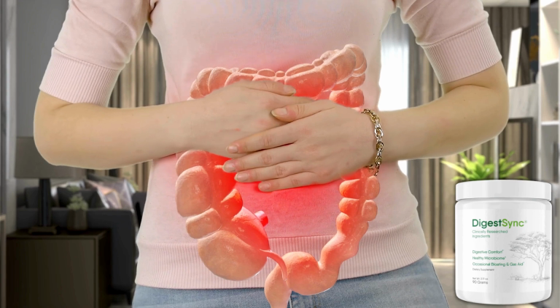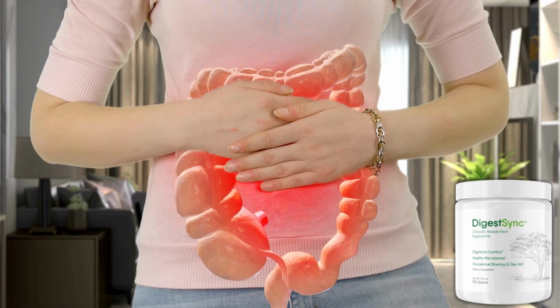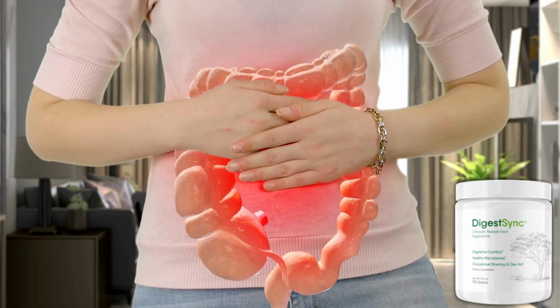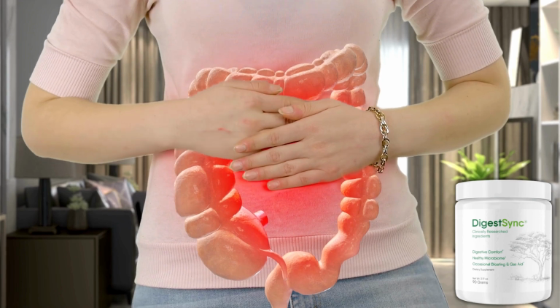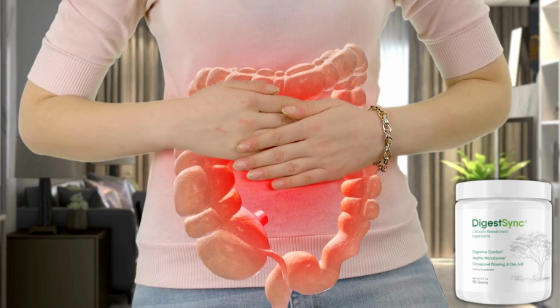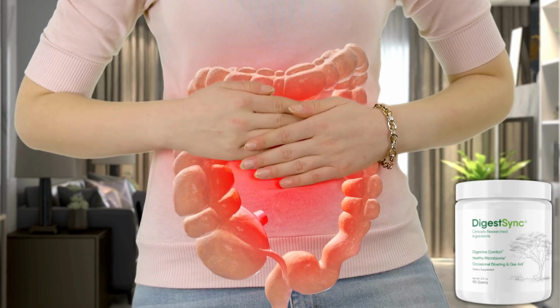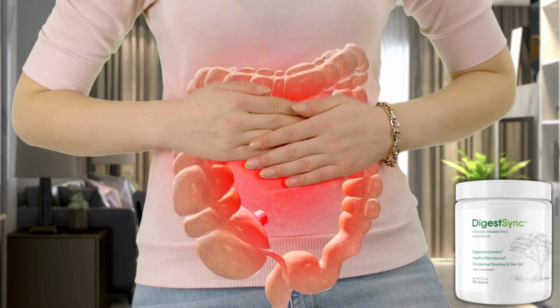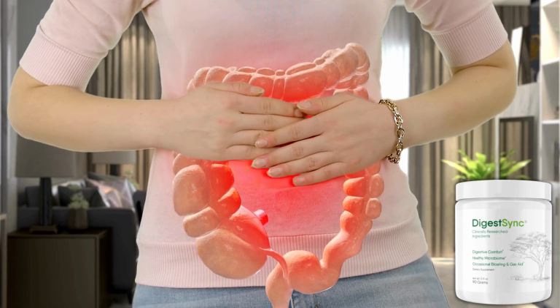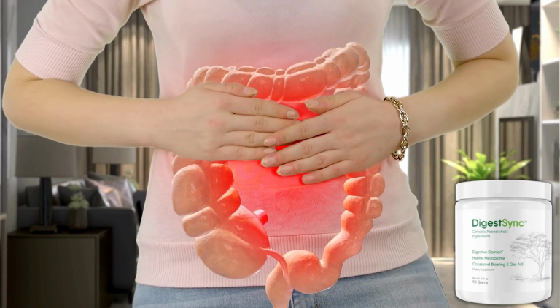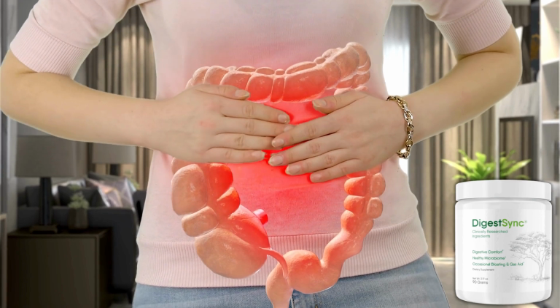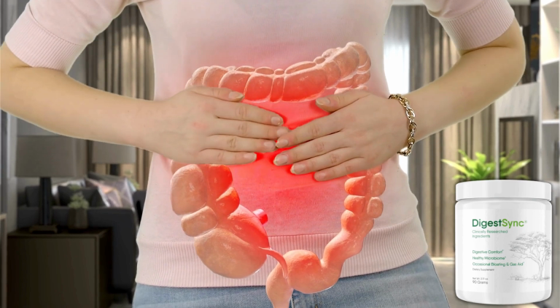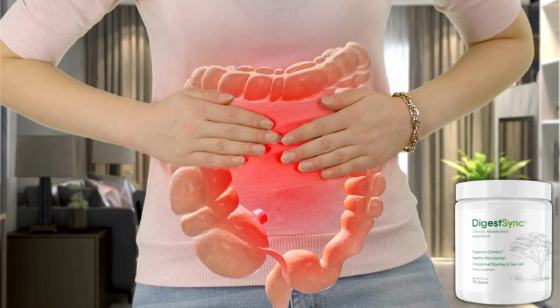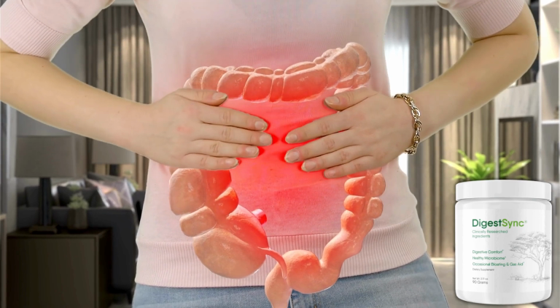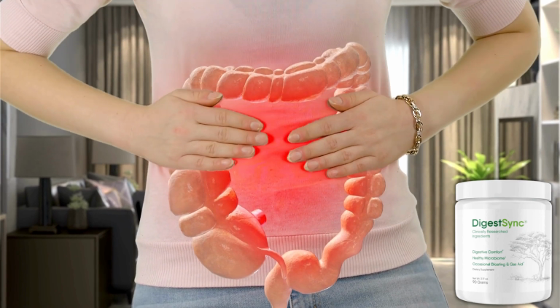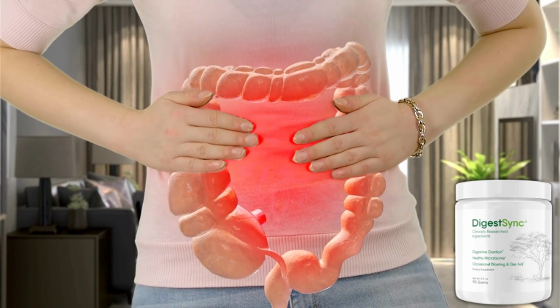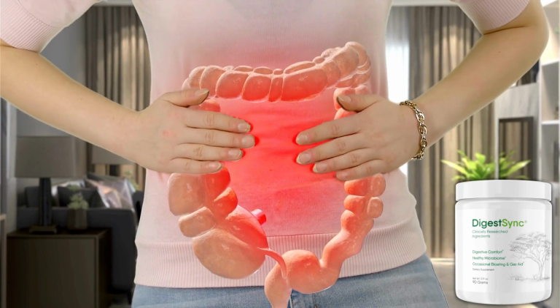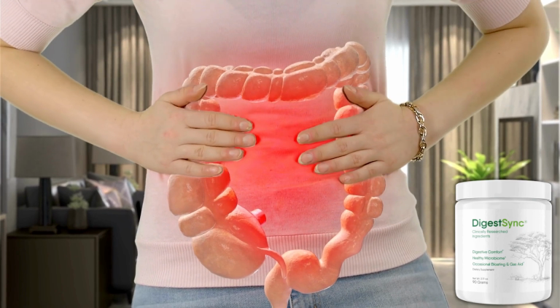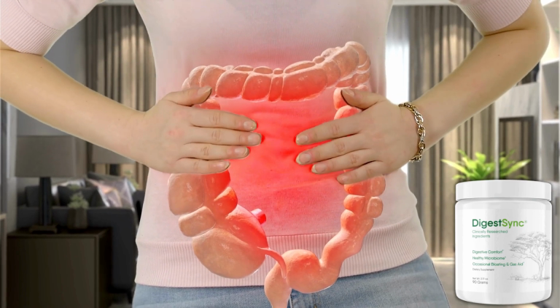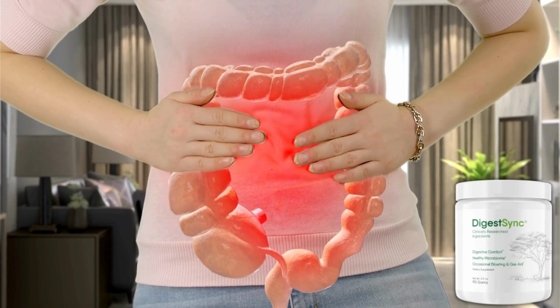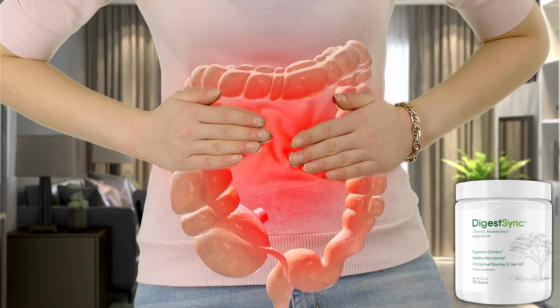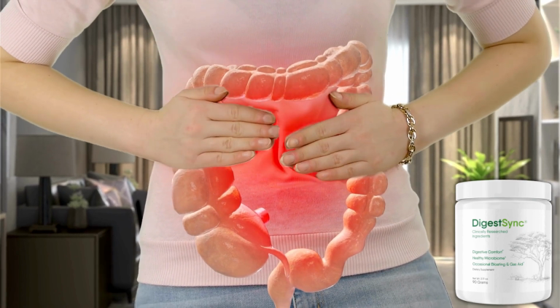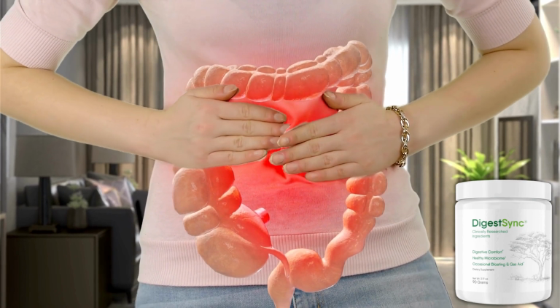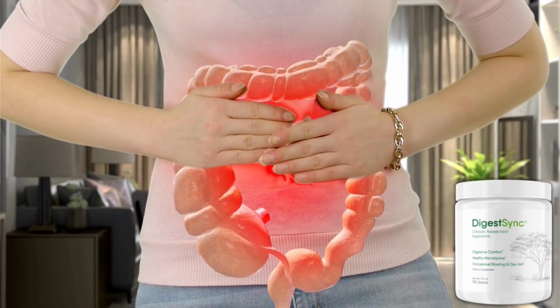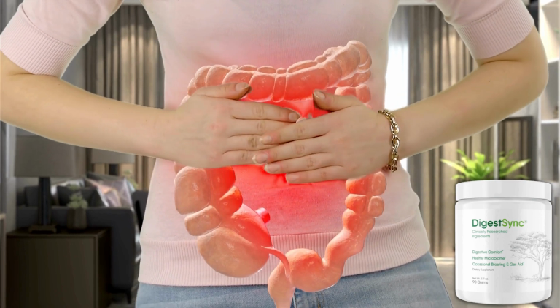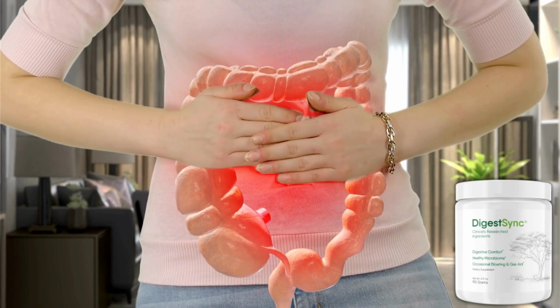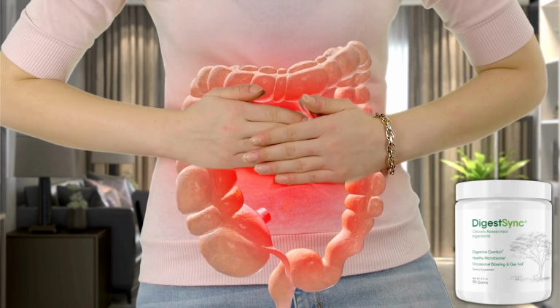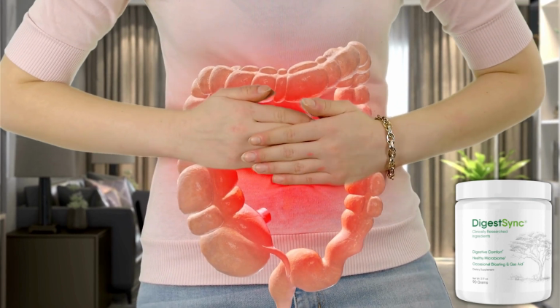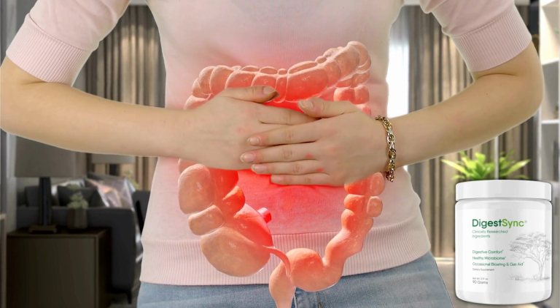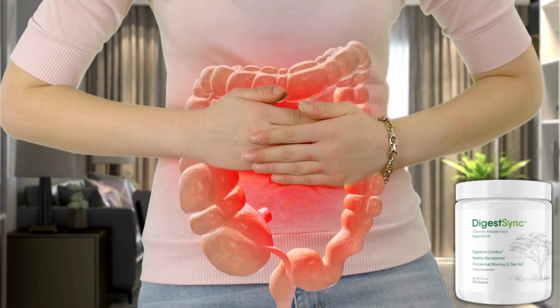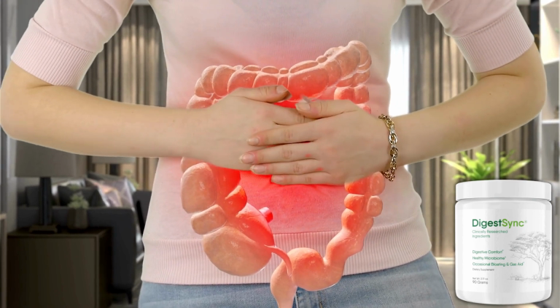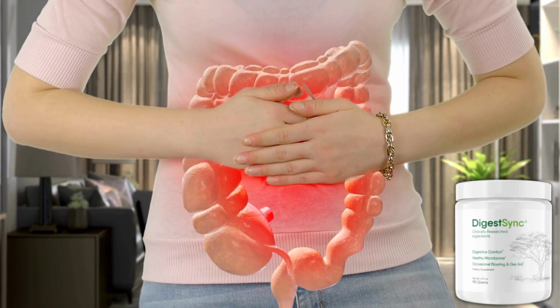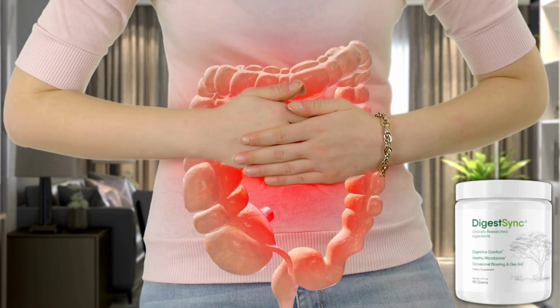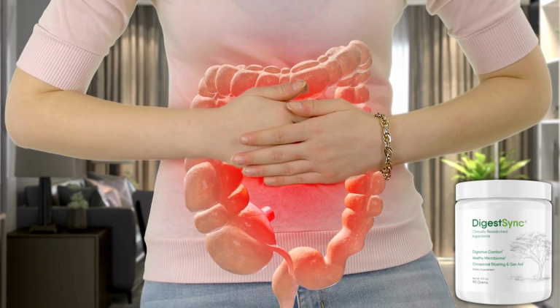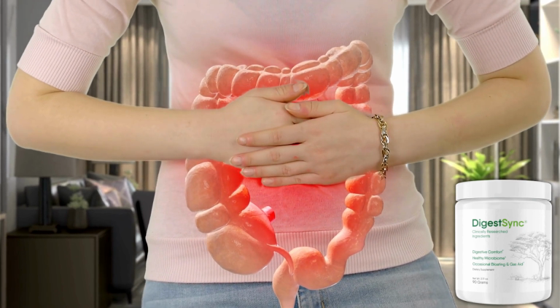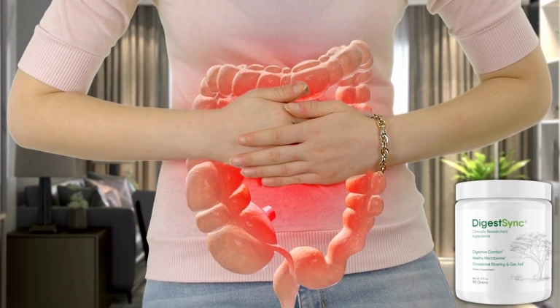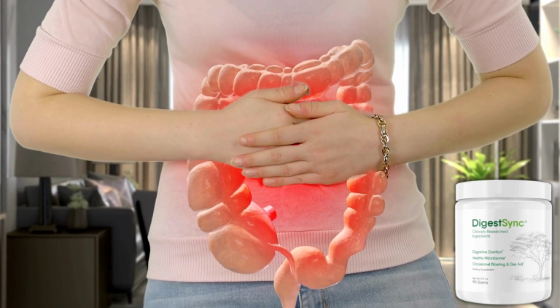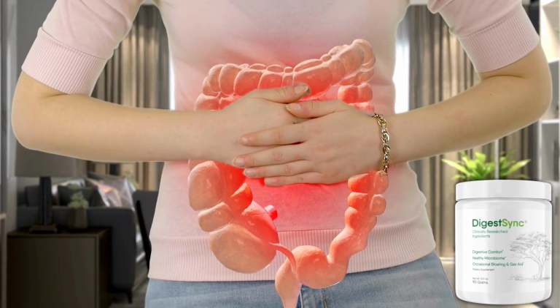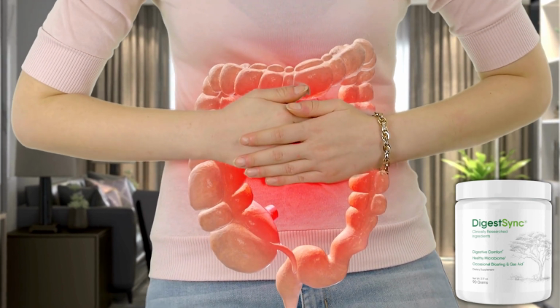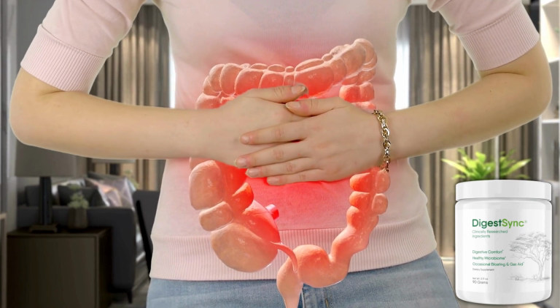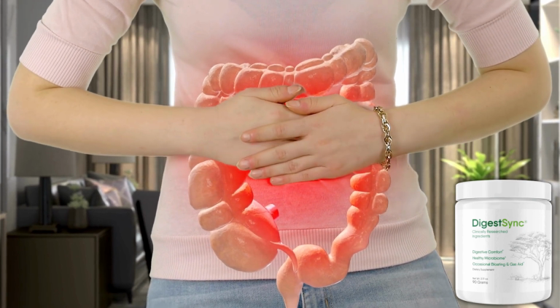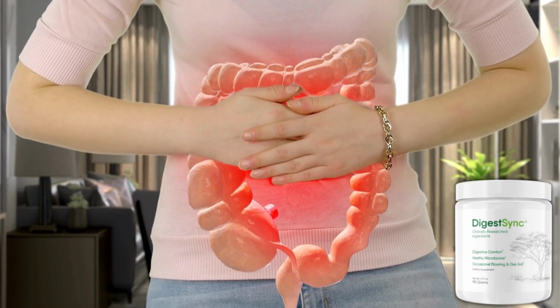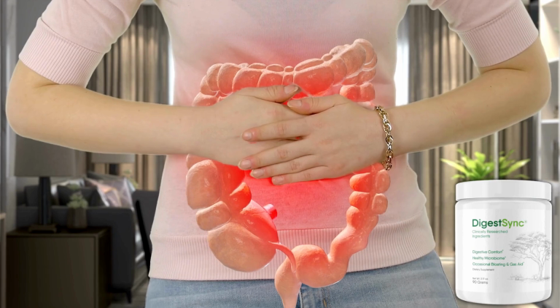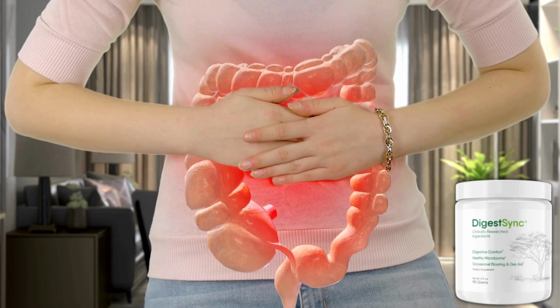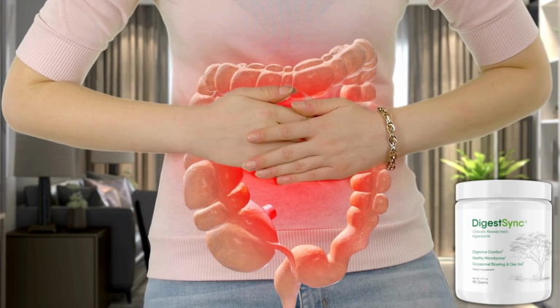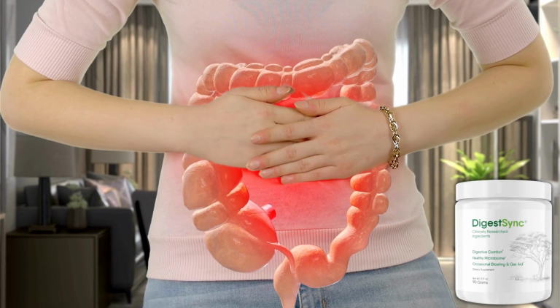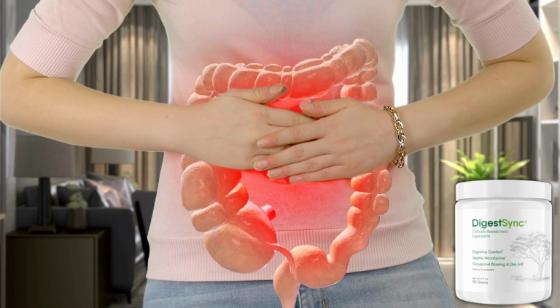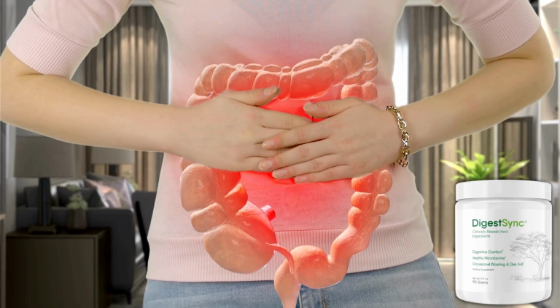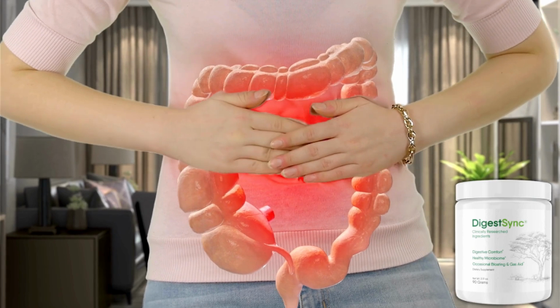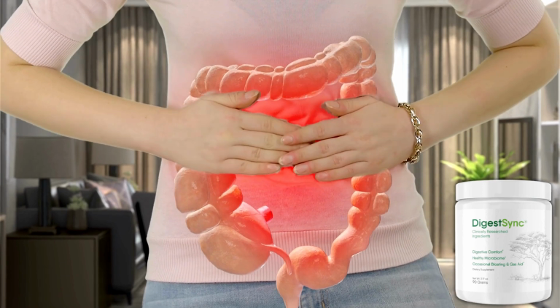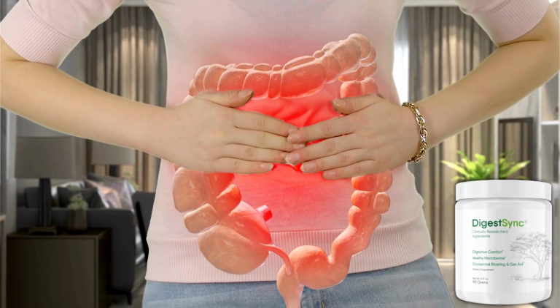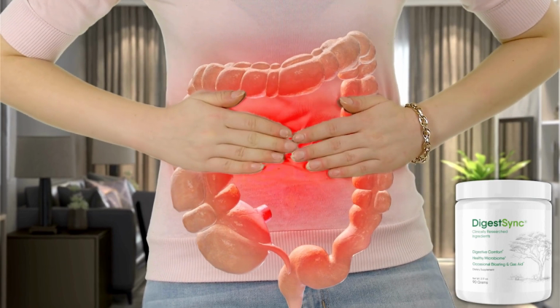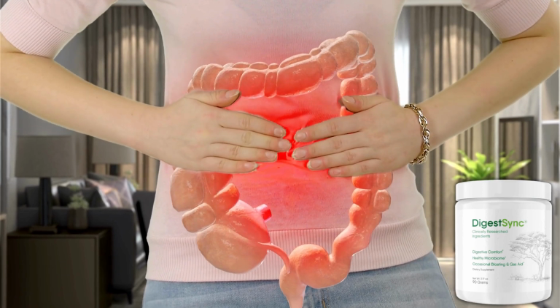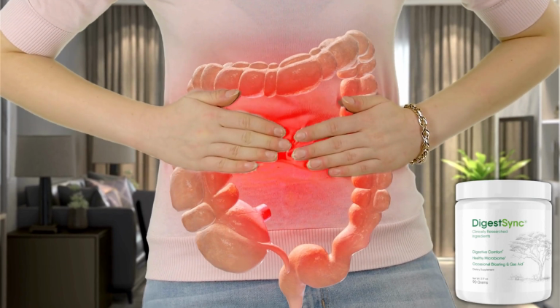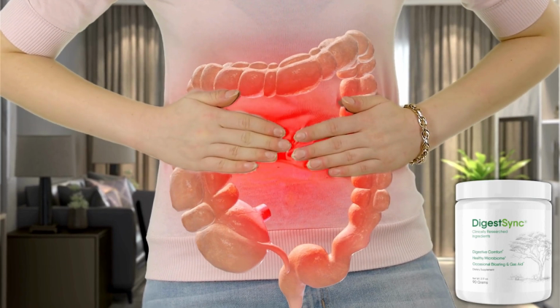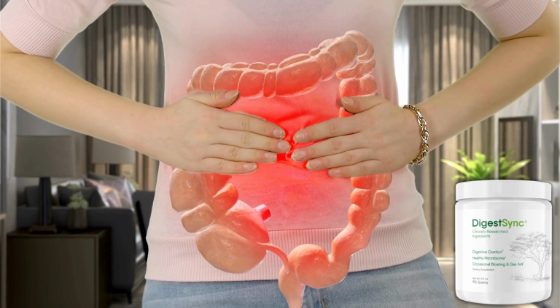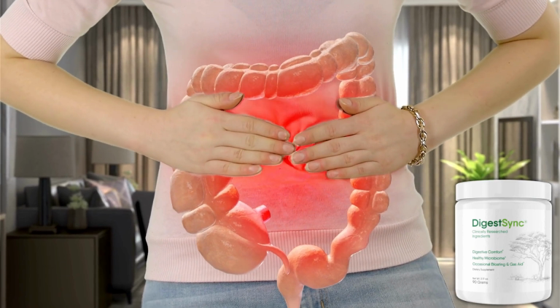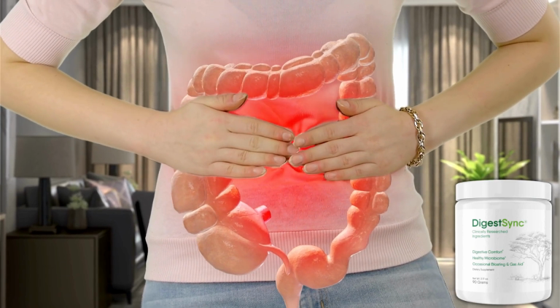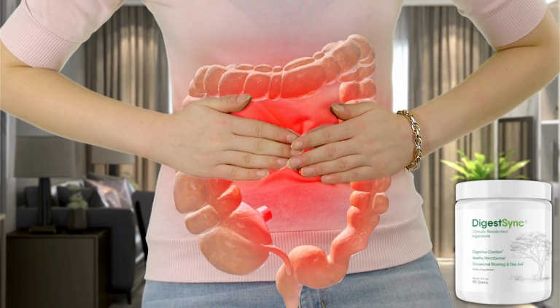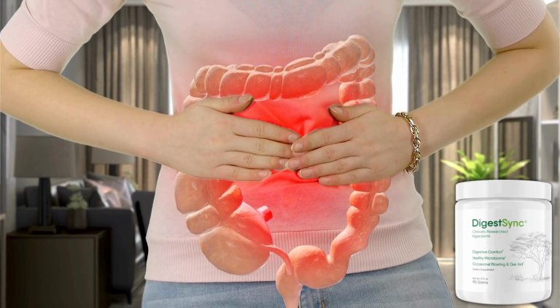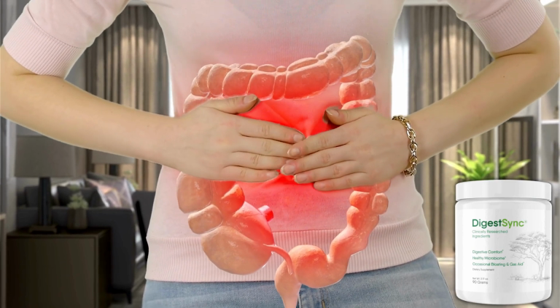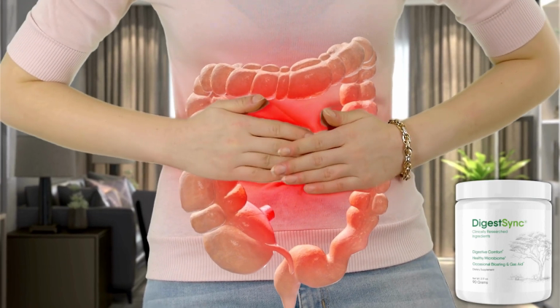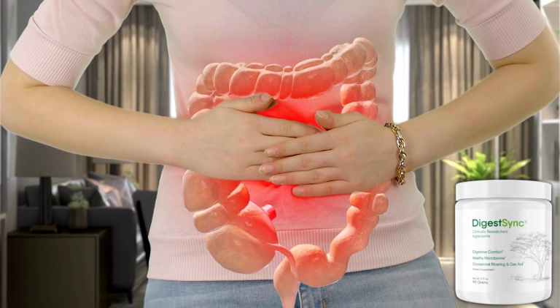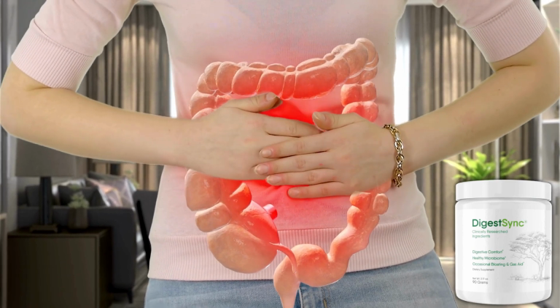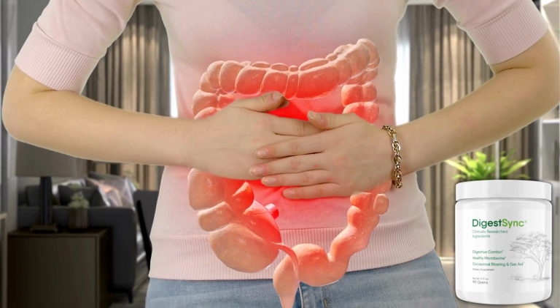Due to the quality of its ingredients, DigestSync will help you with bowel function, peristaltic bowel movements, and nutrient absorption.